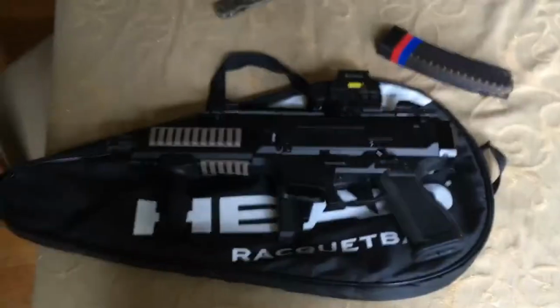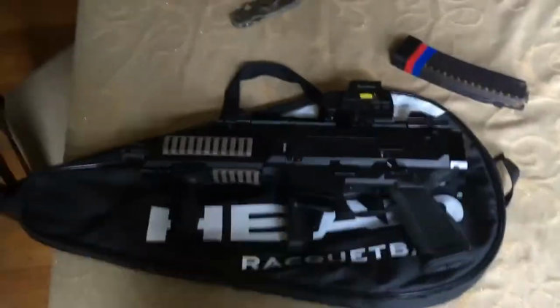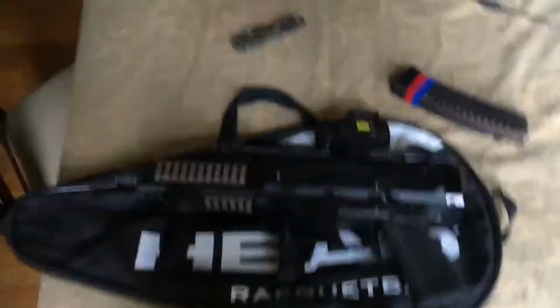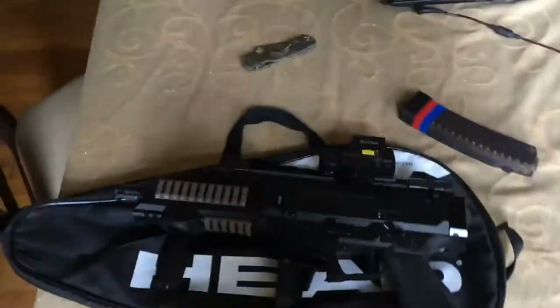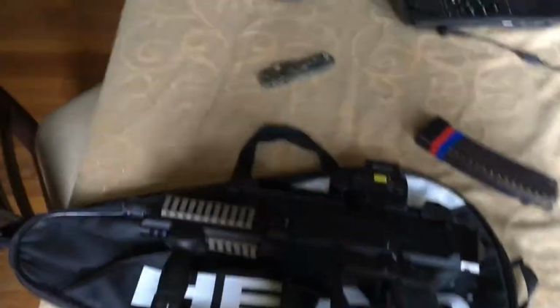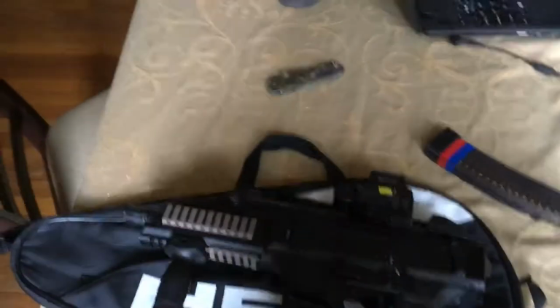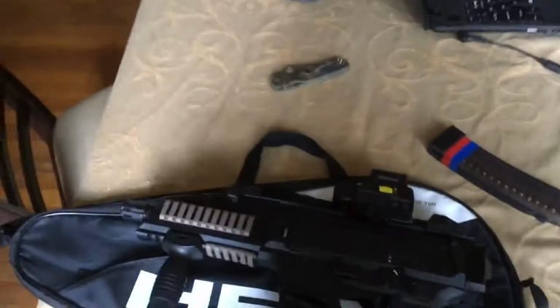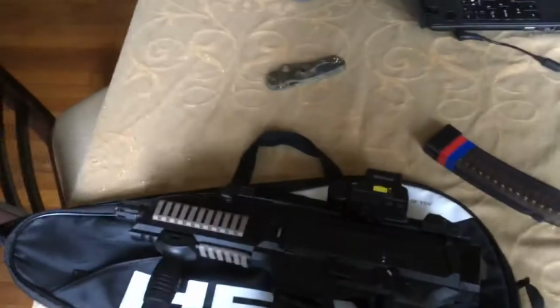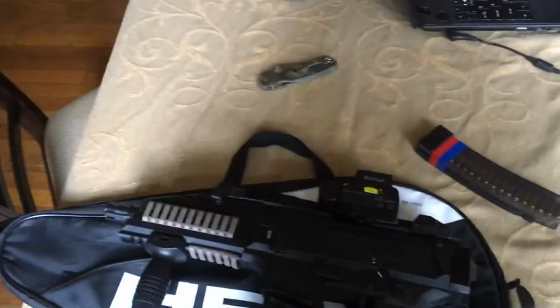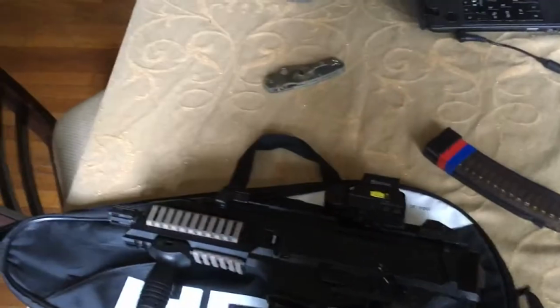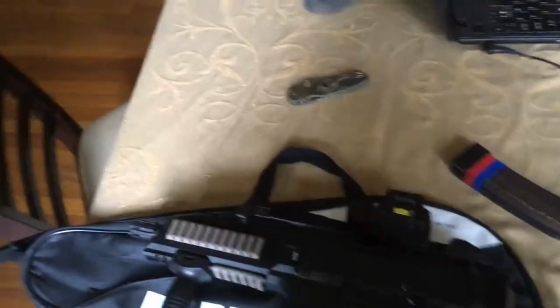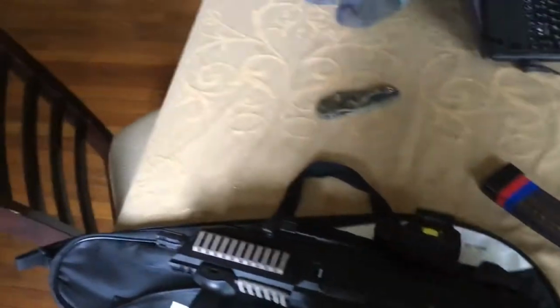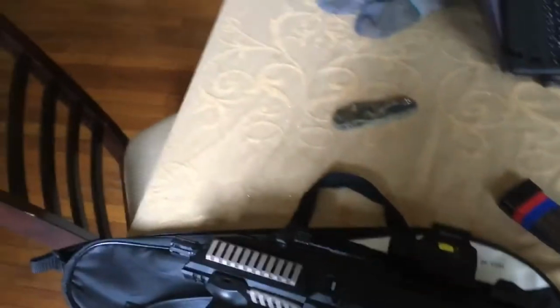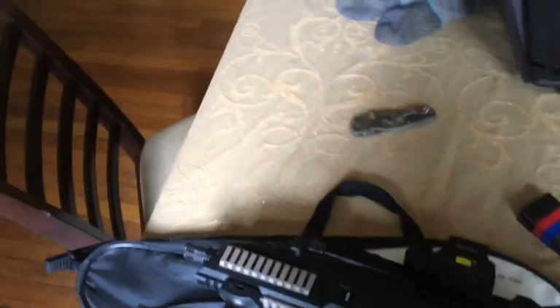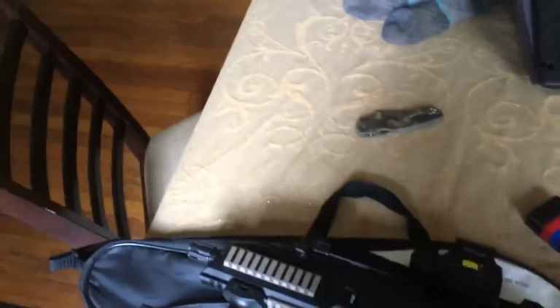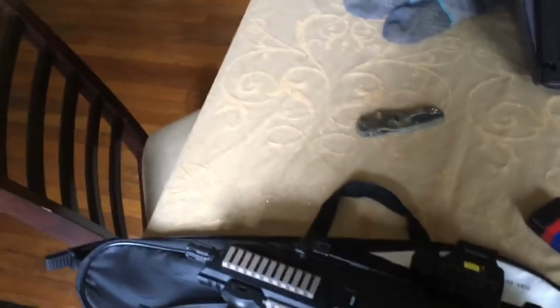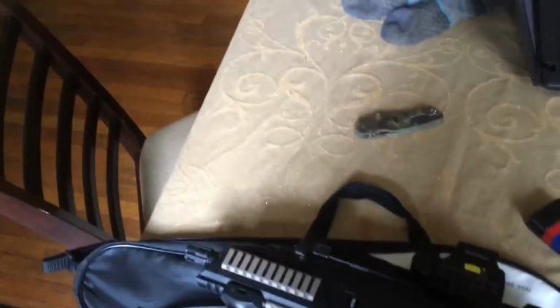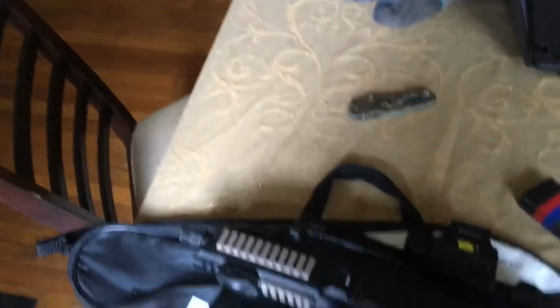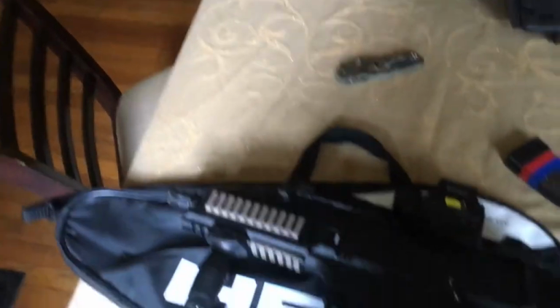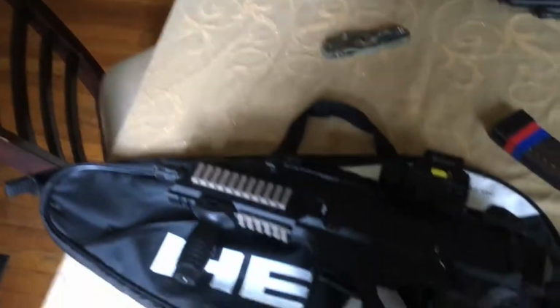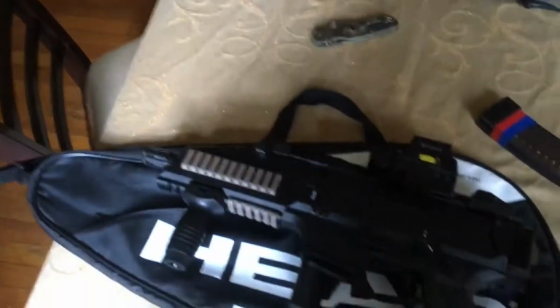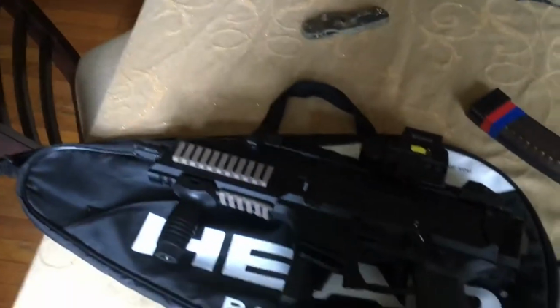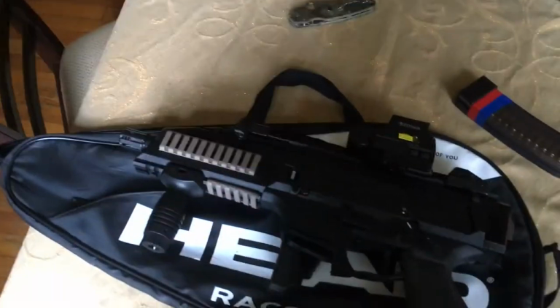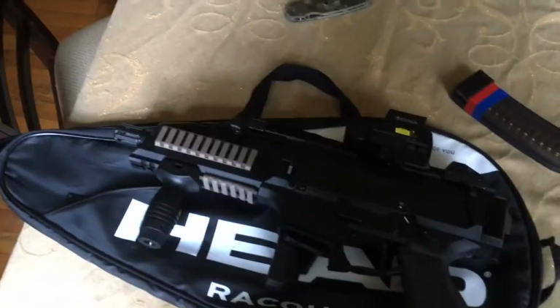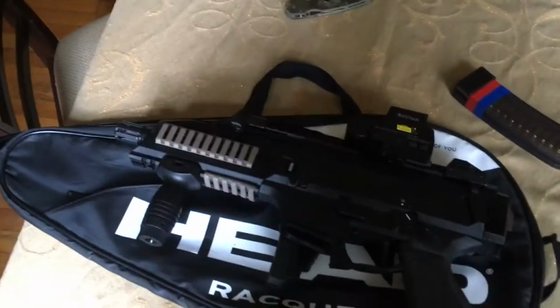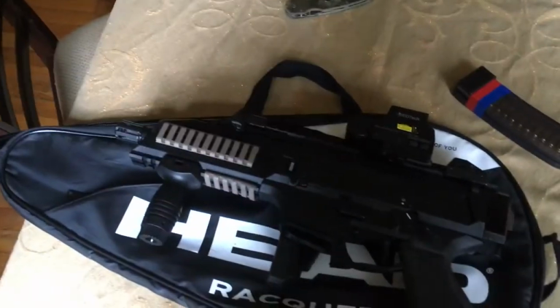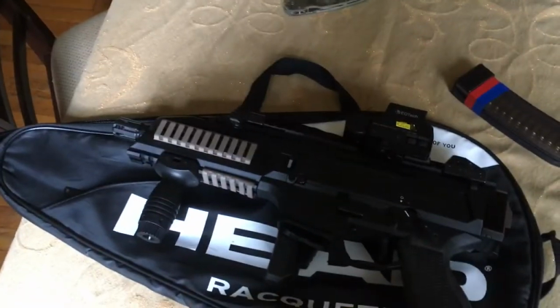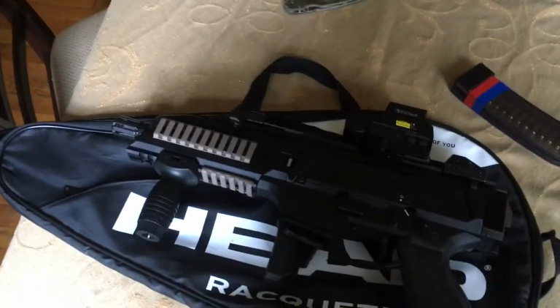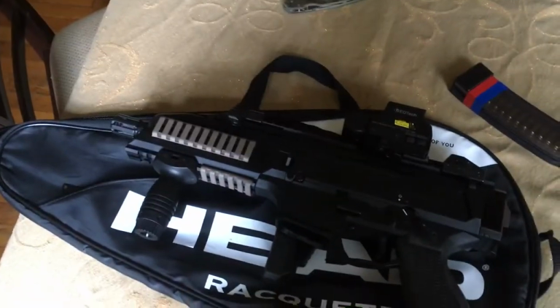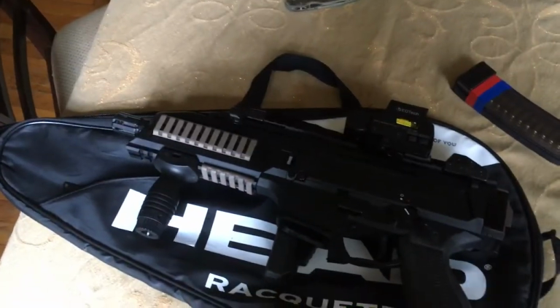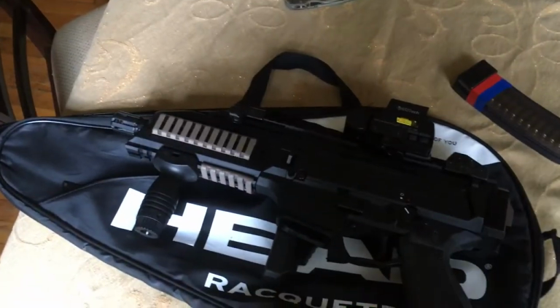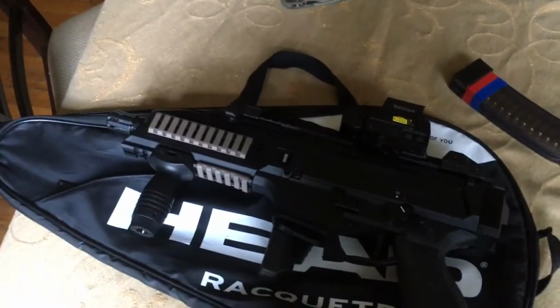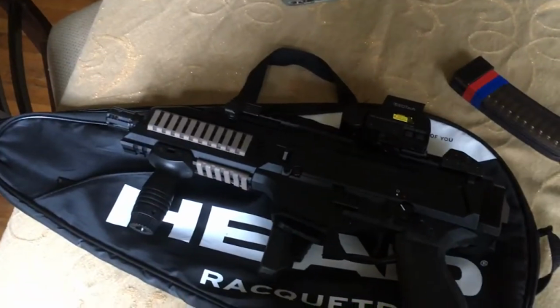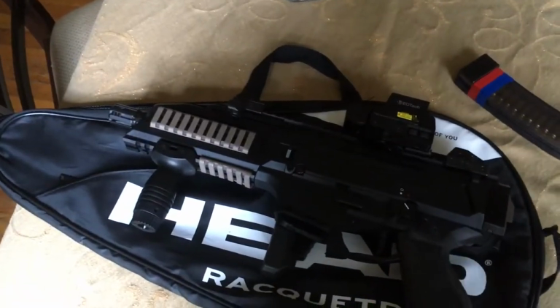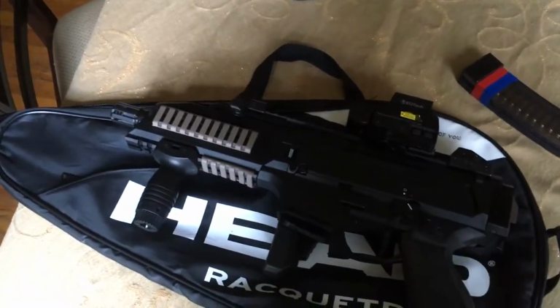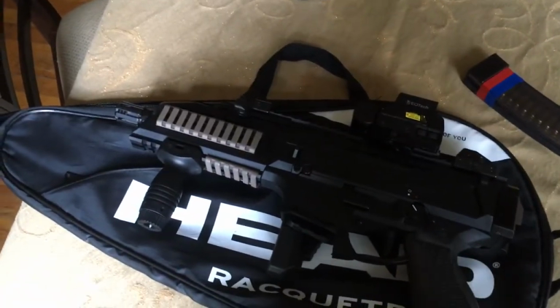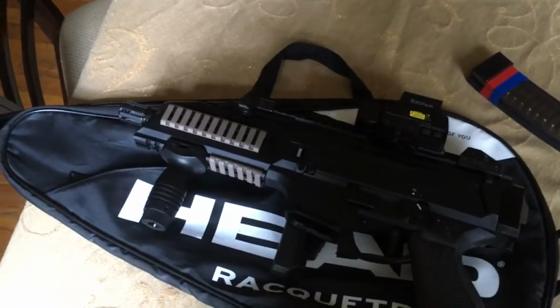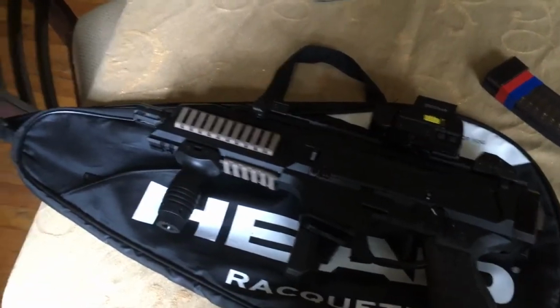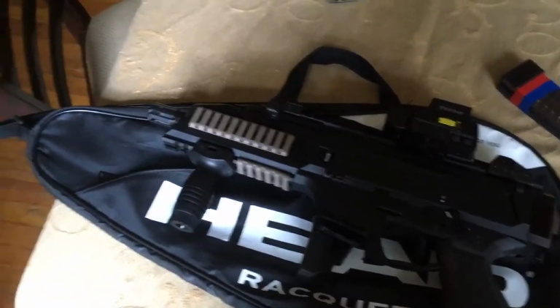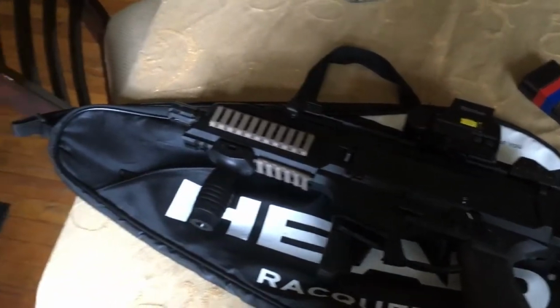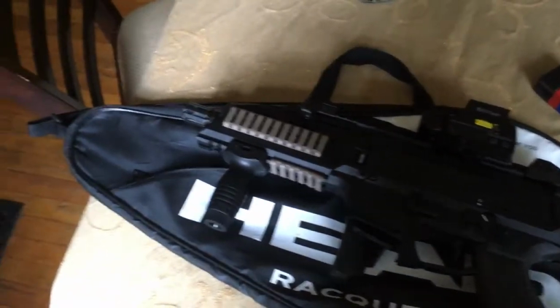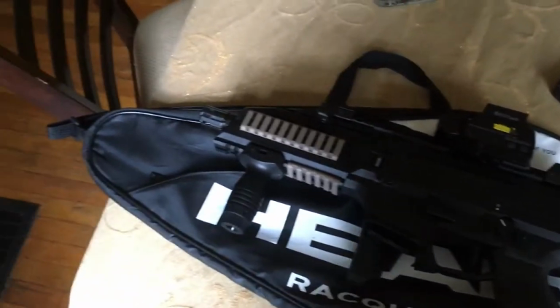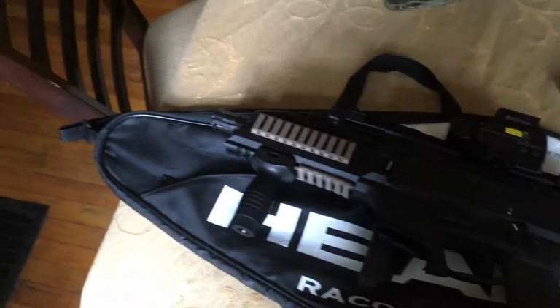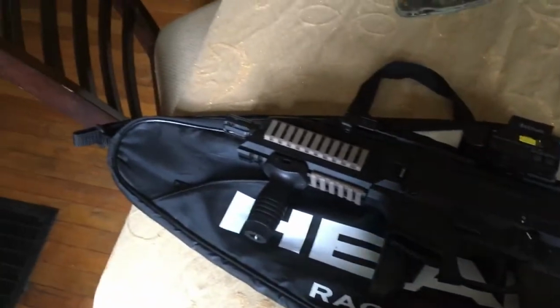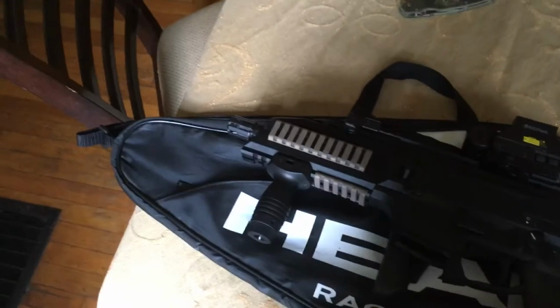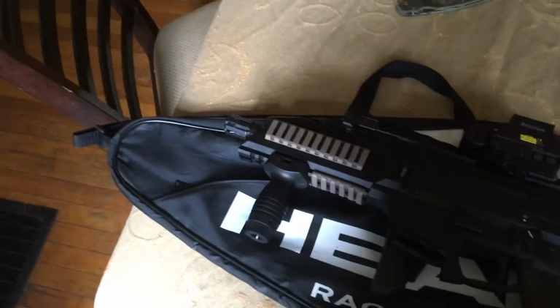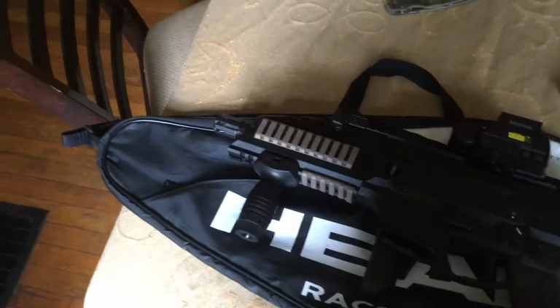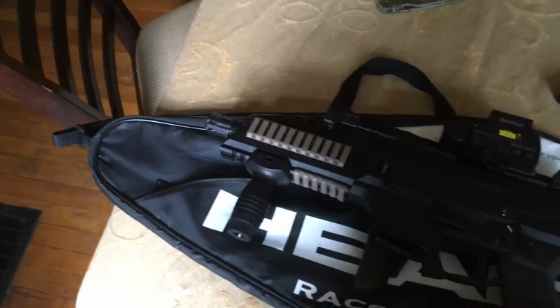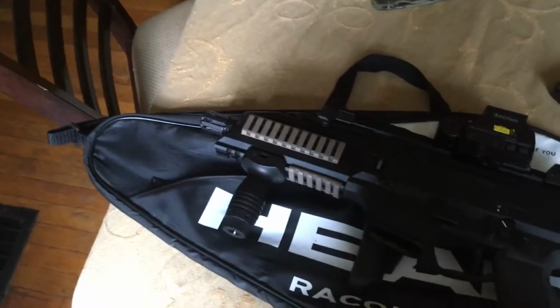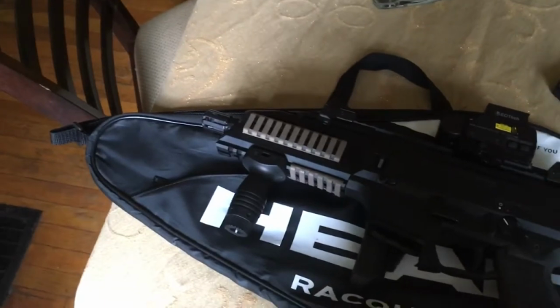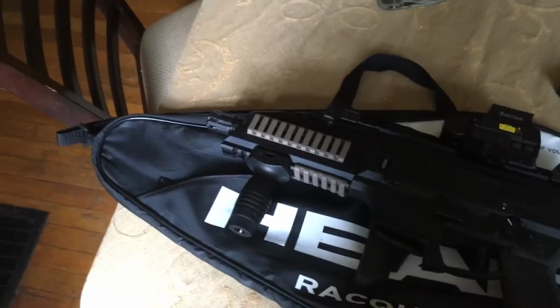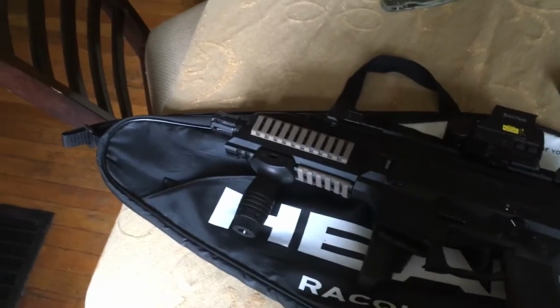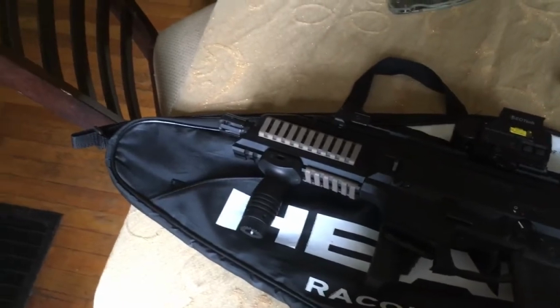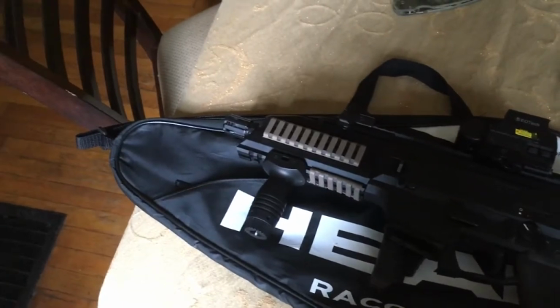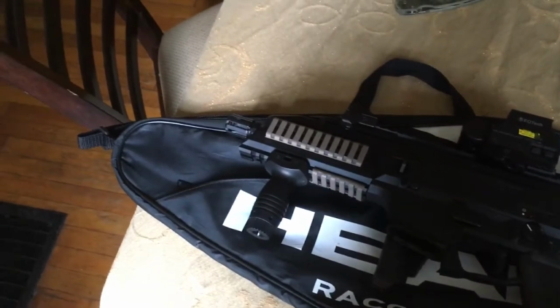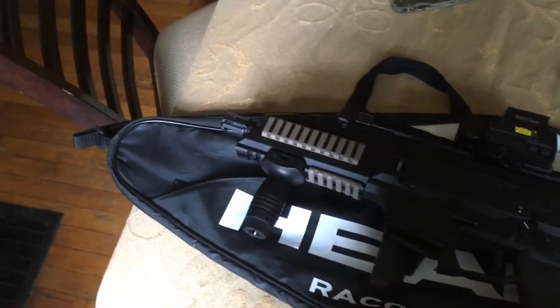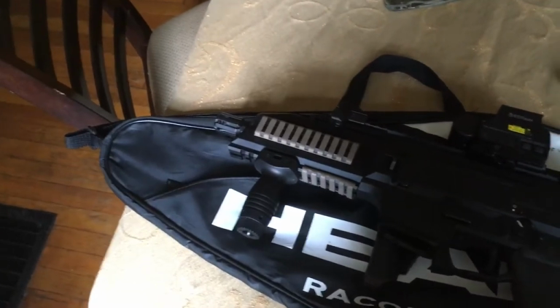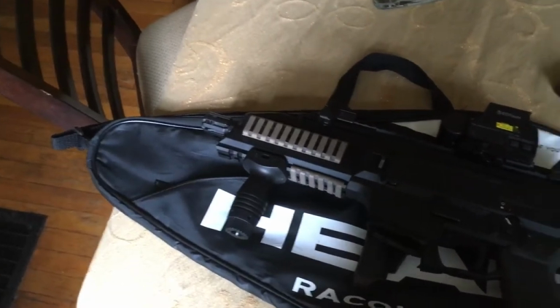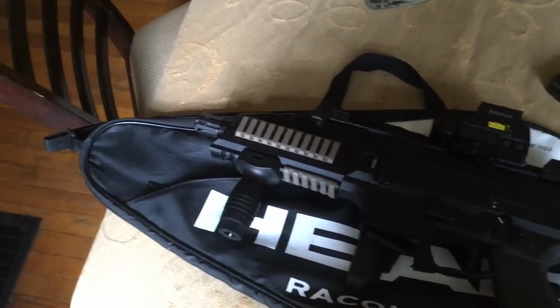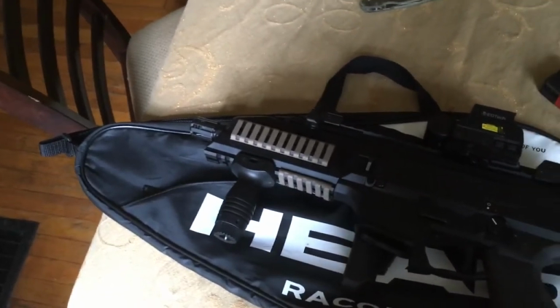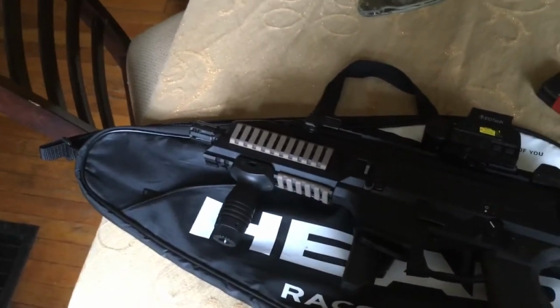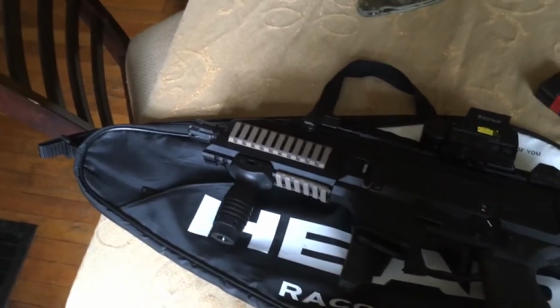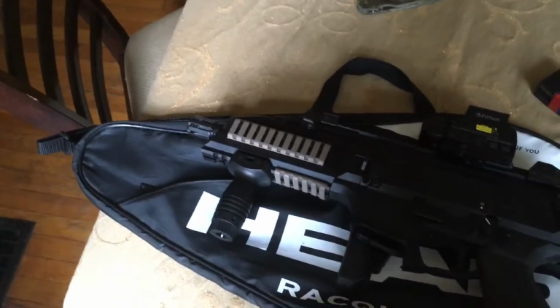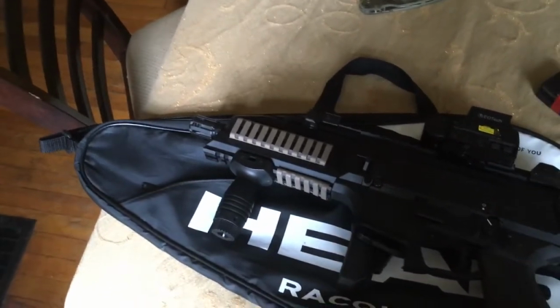The pouch on the side is great for a magazine or suppressor. I put both in there and it works great.